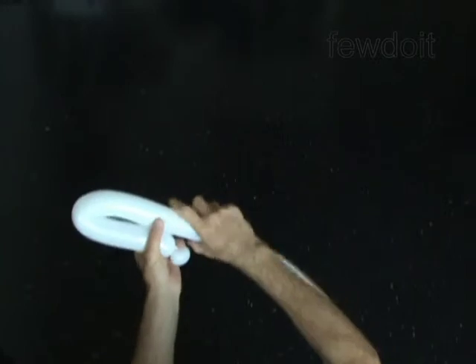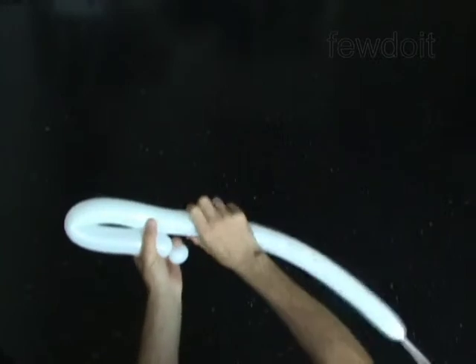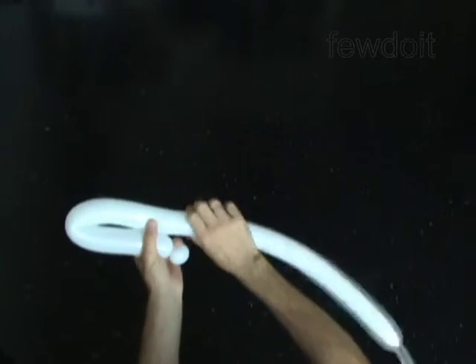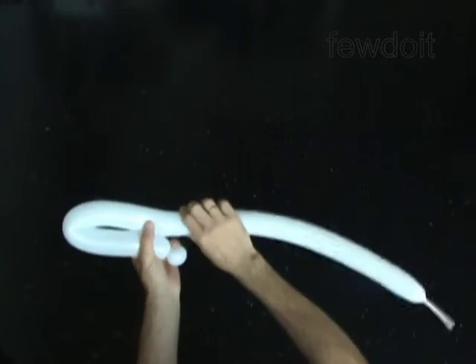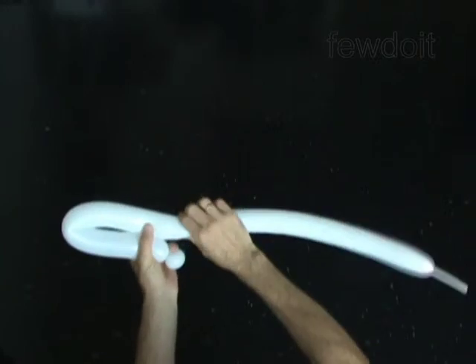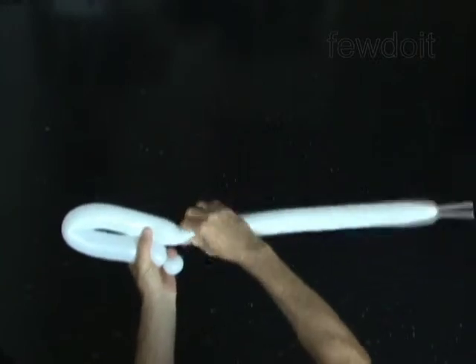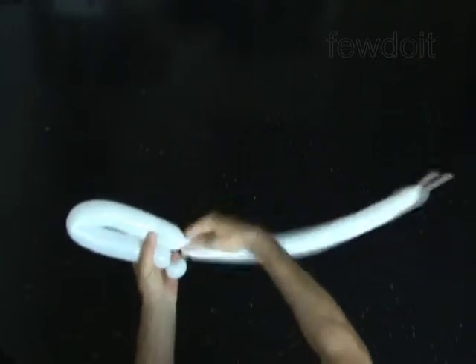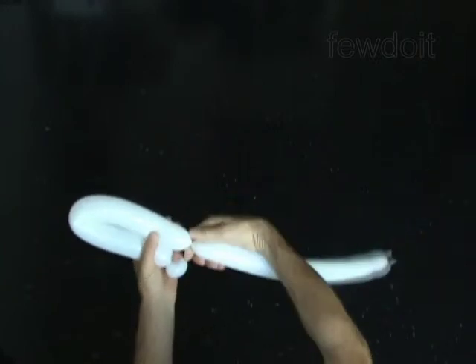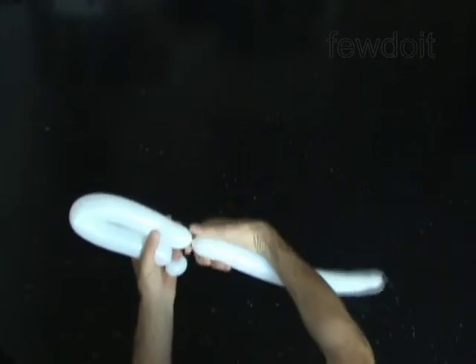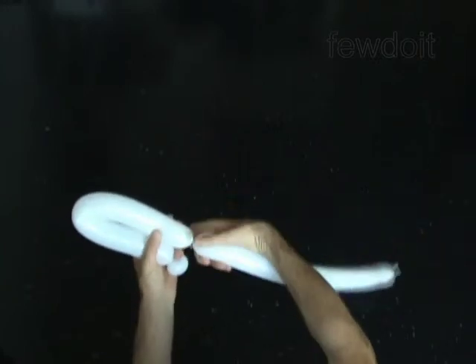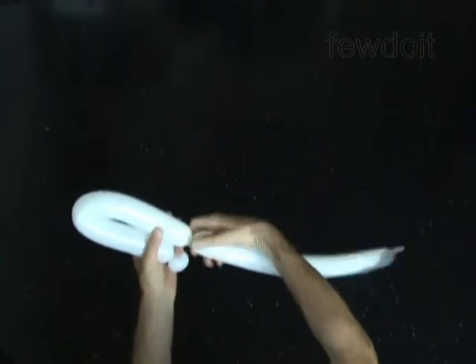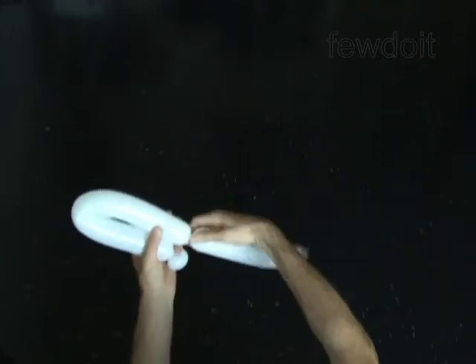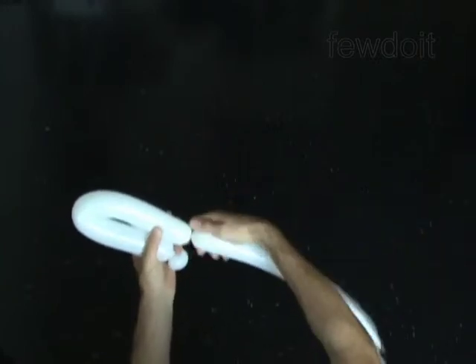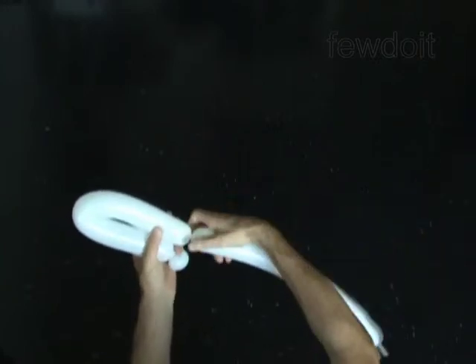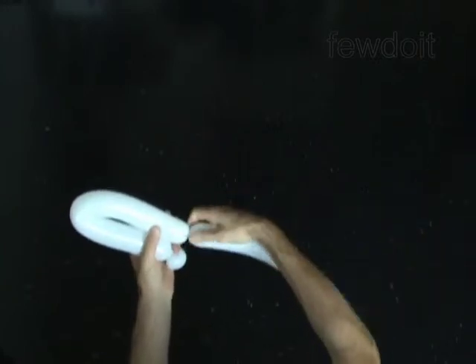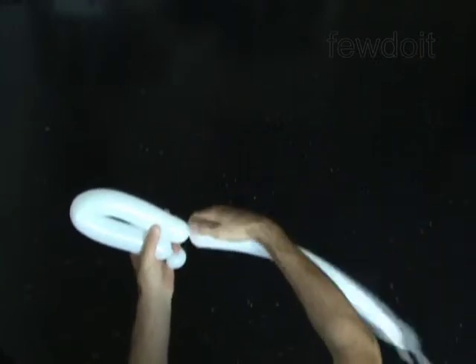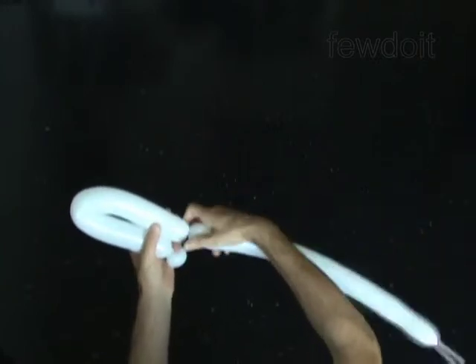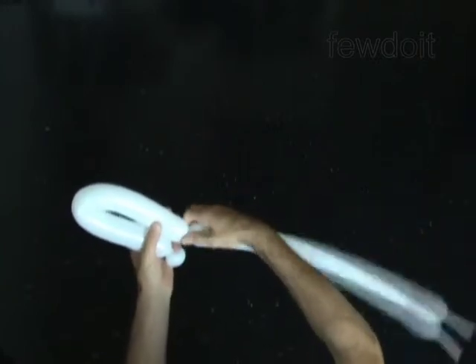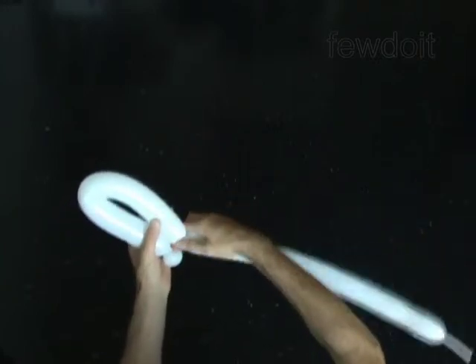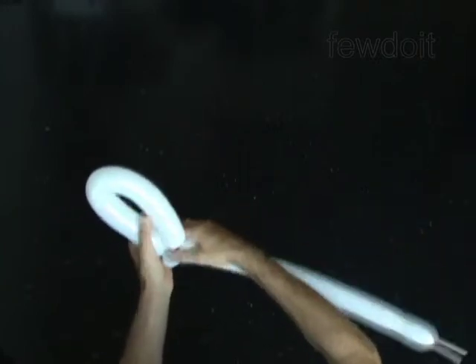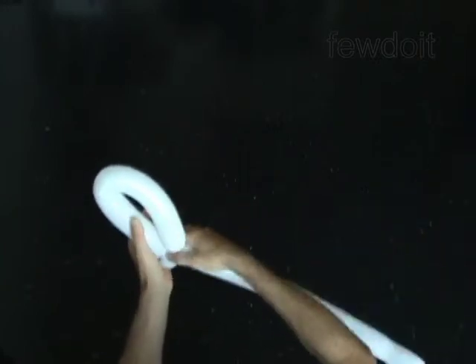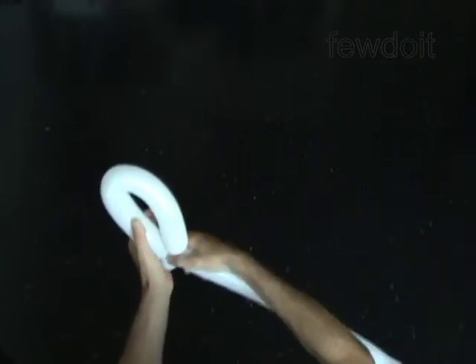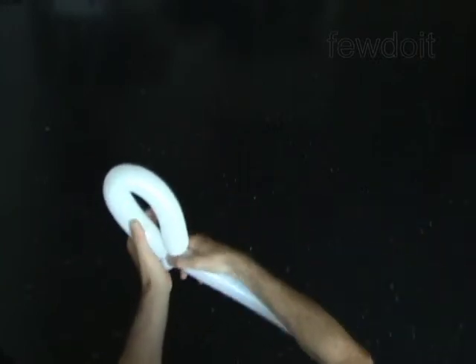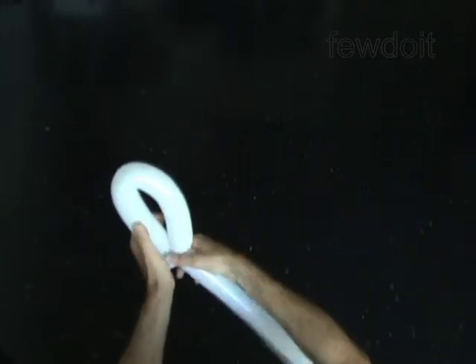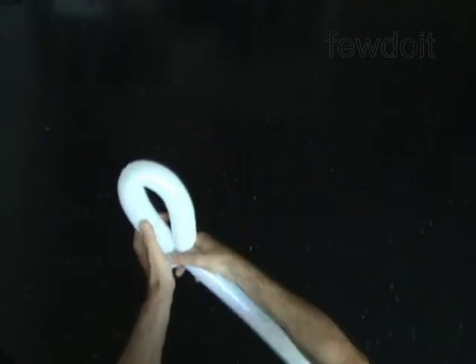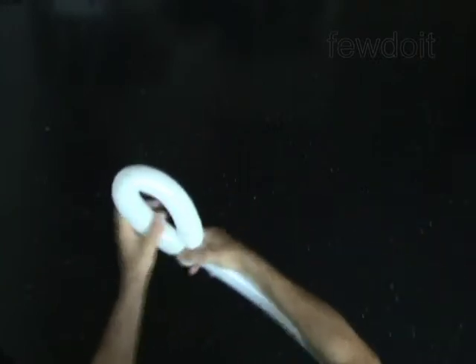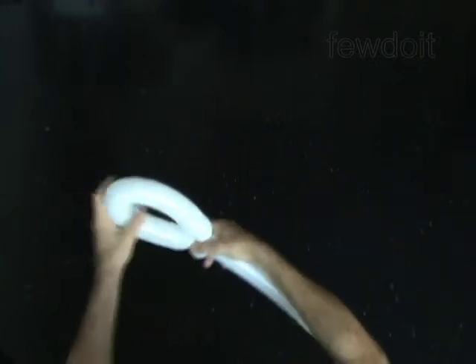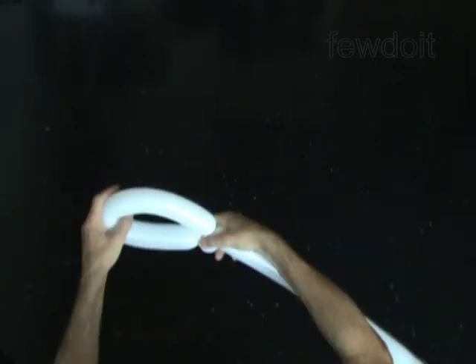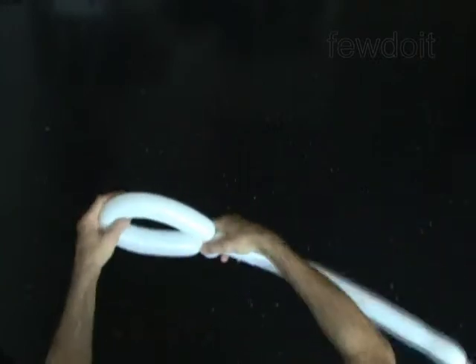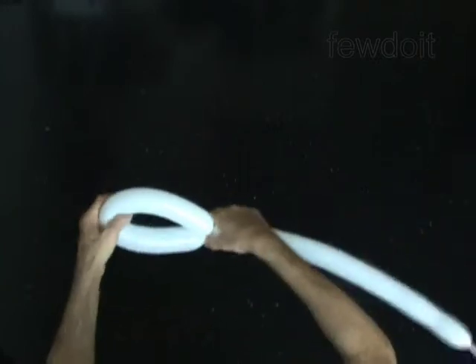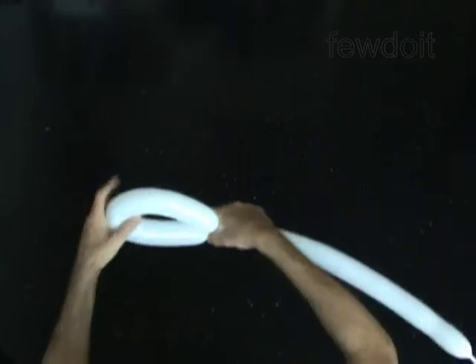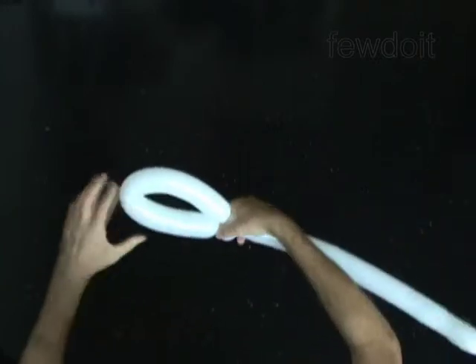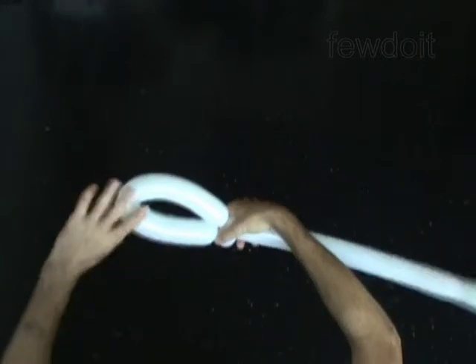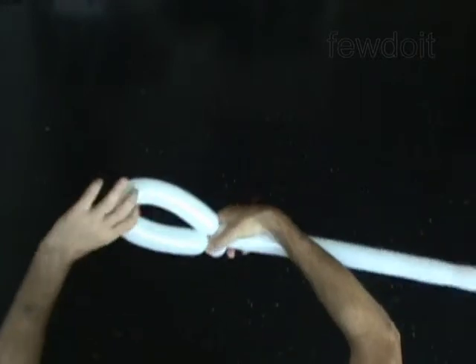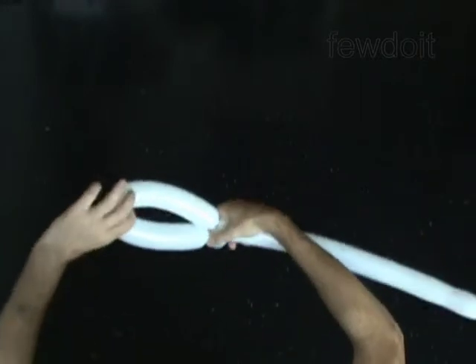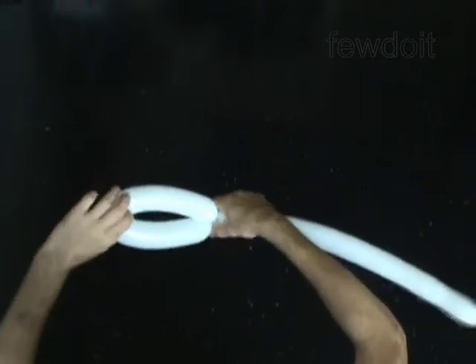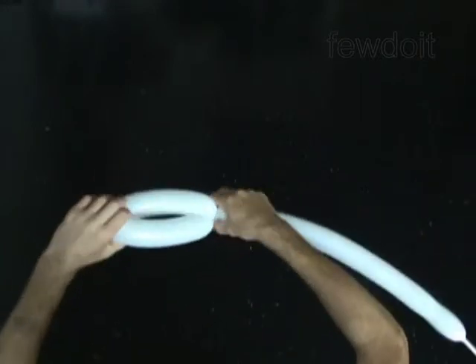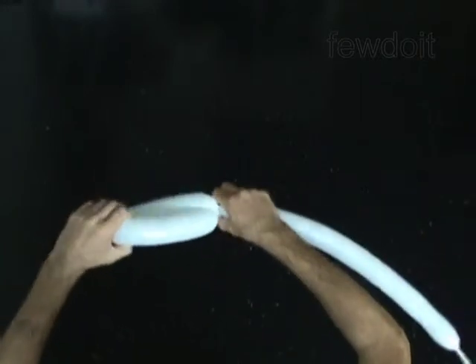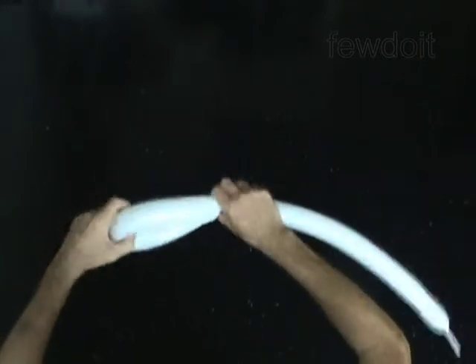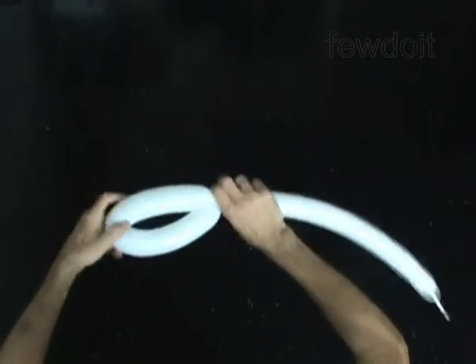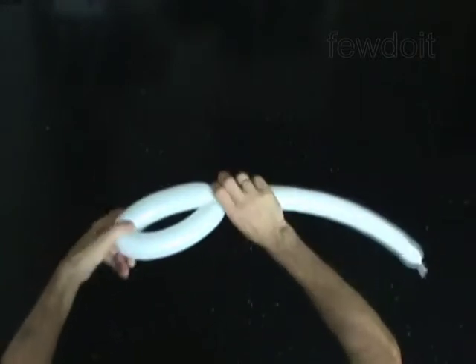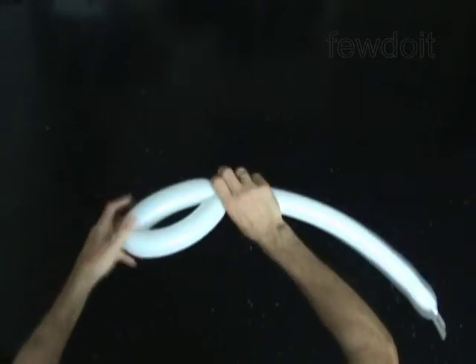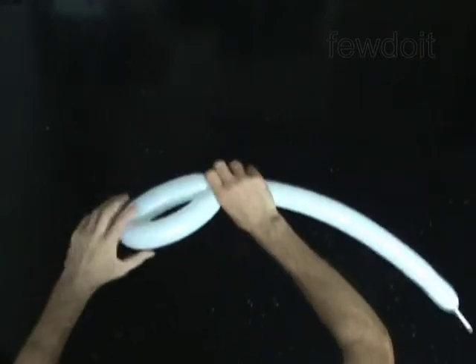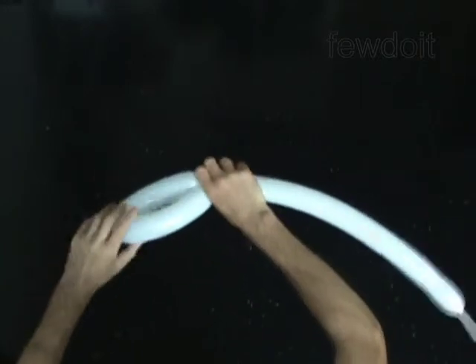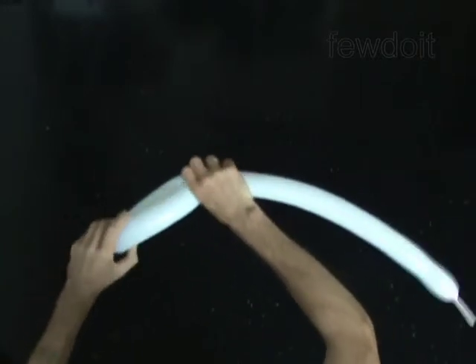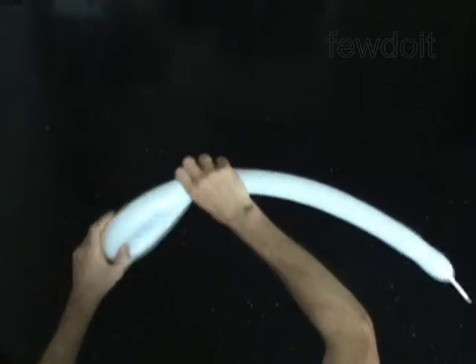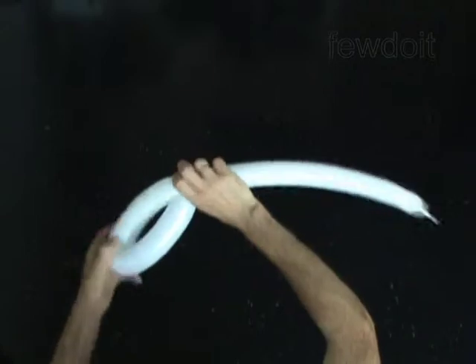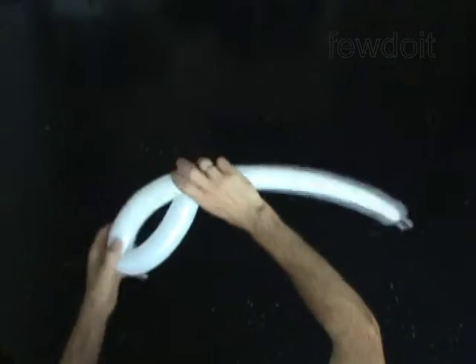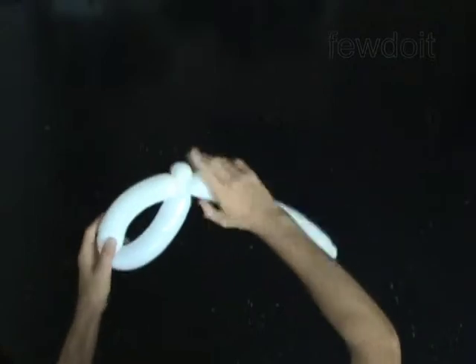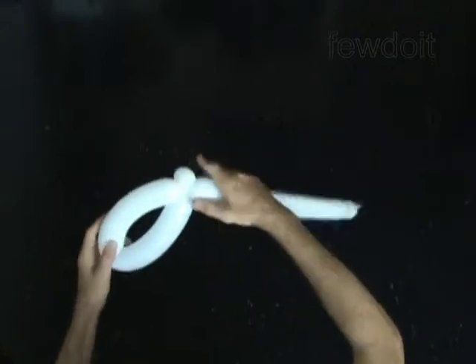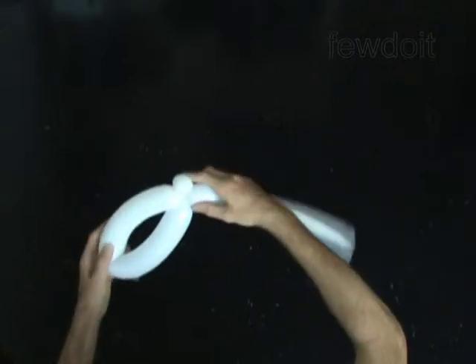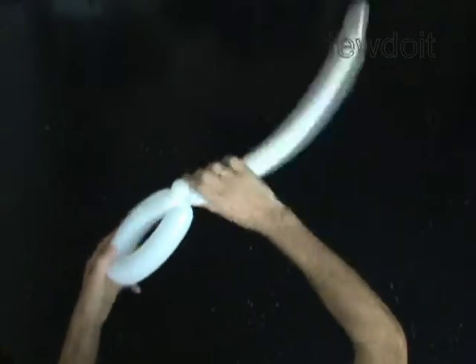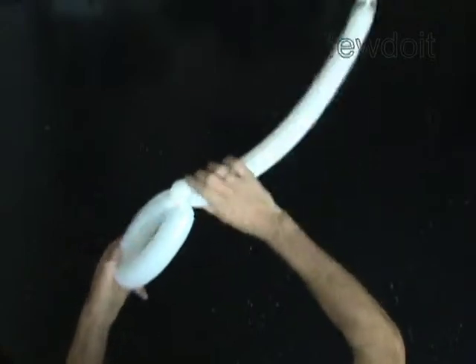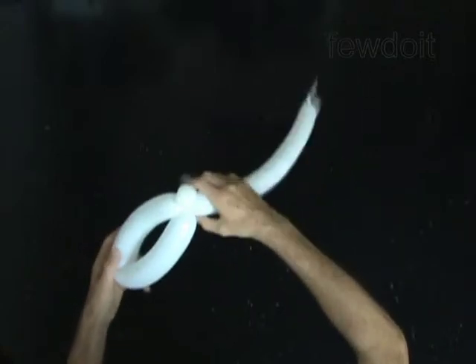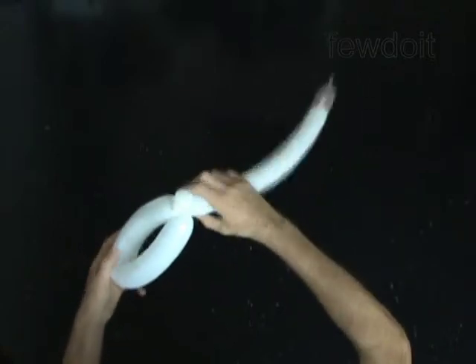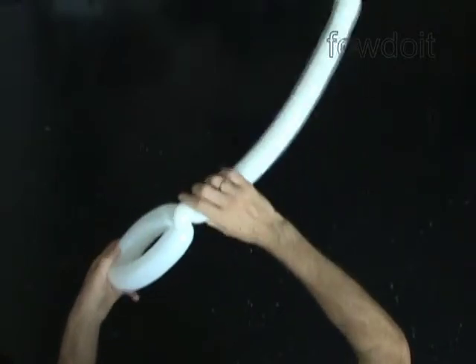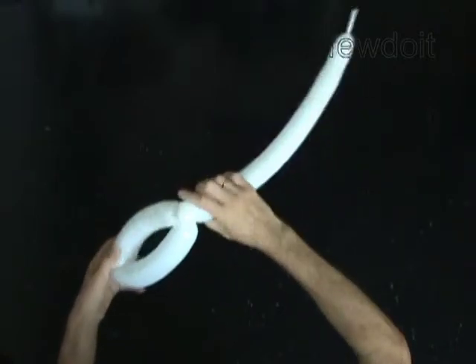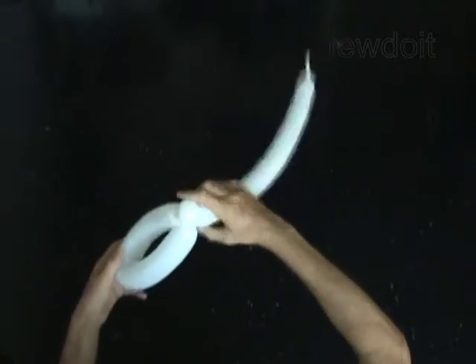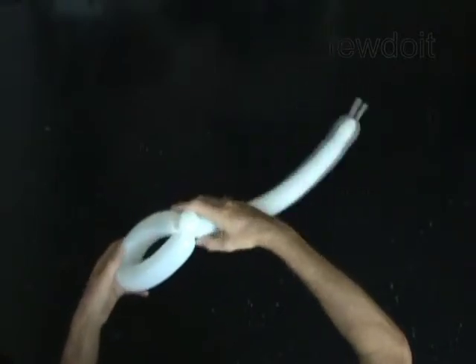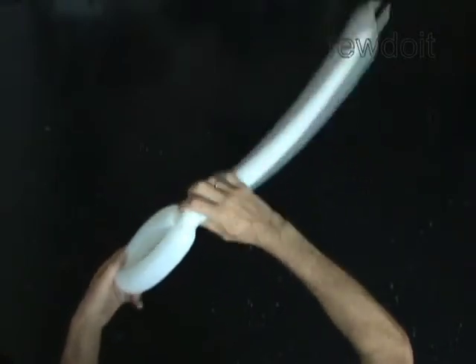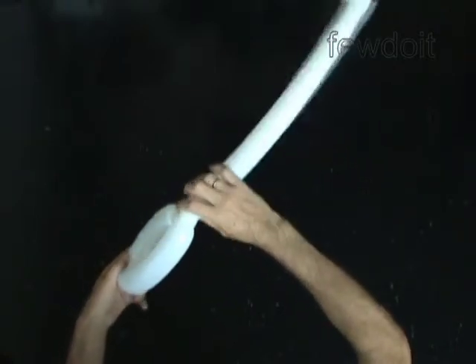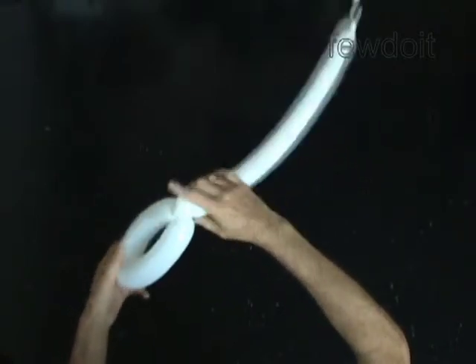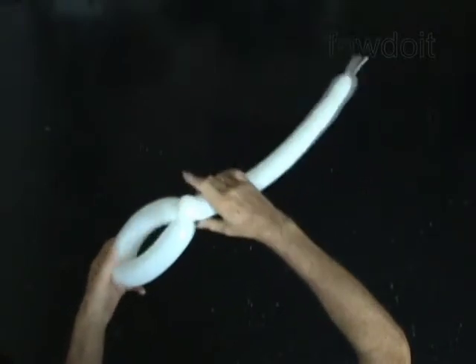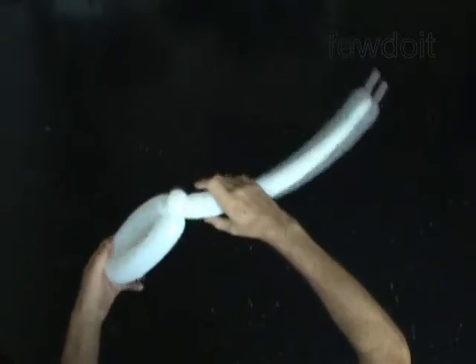Twist the second 13-inch bubble. Lock both ends of the second bubble in one lock twist.